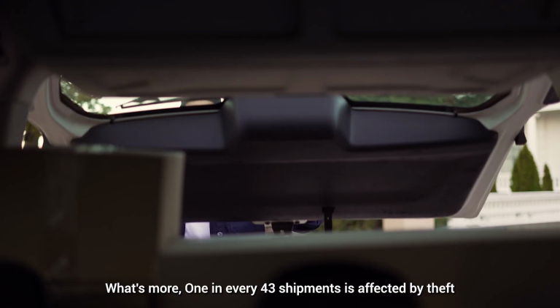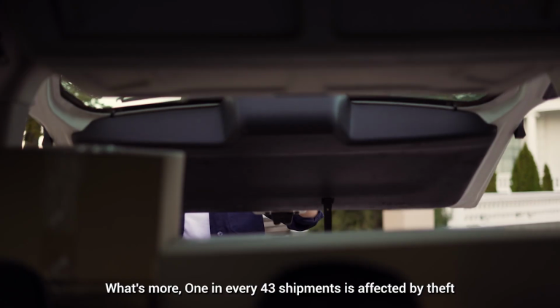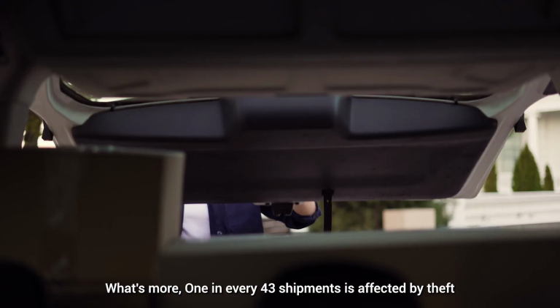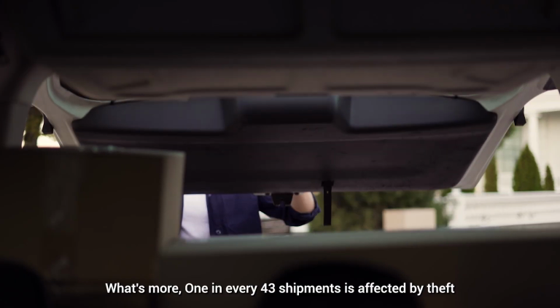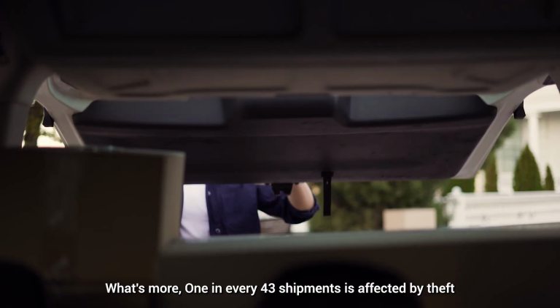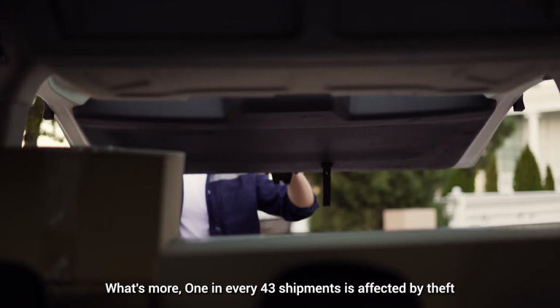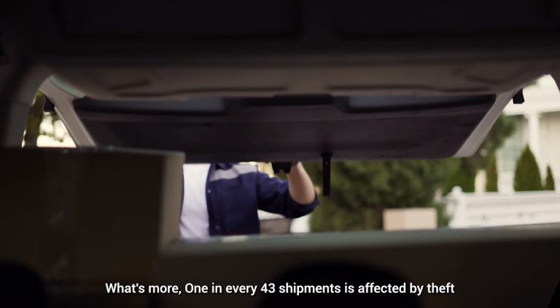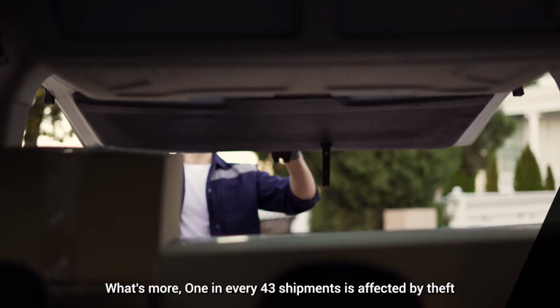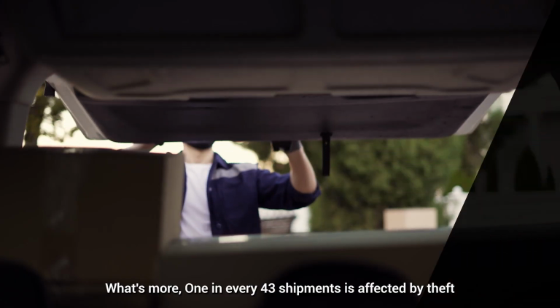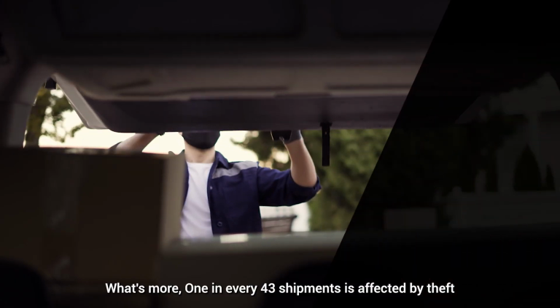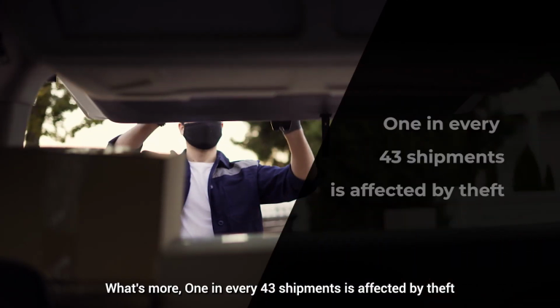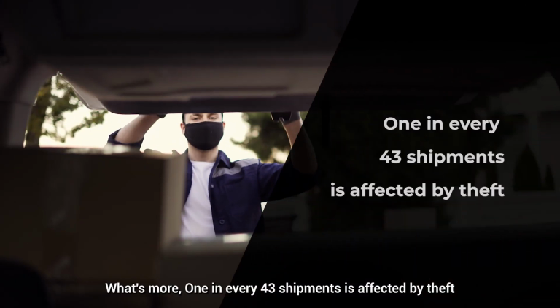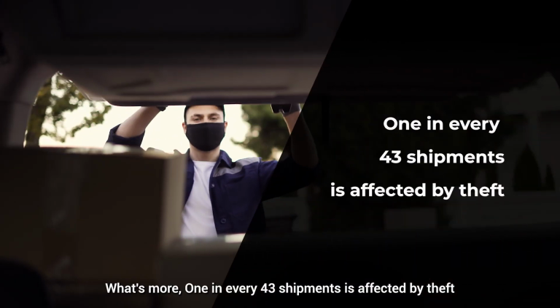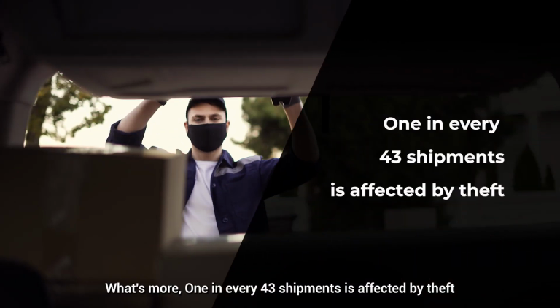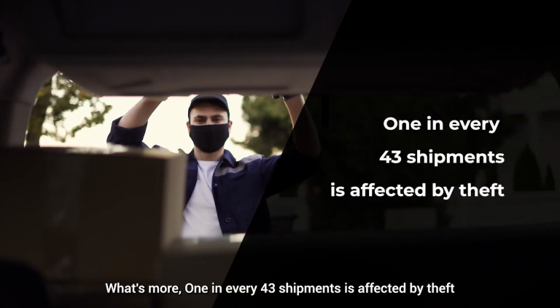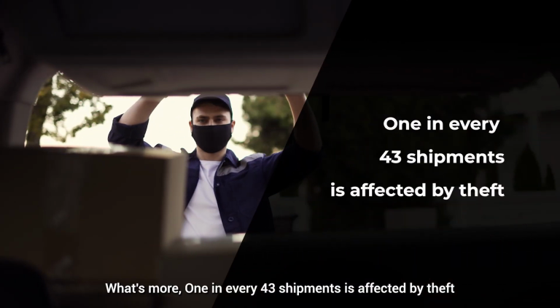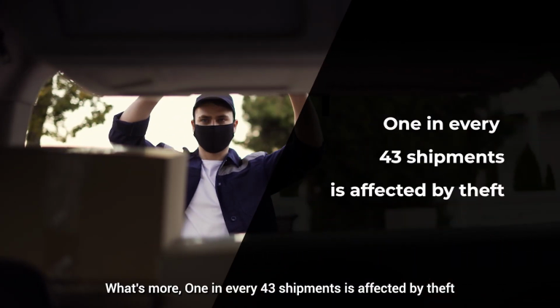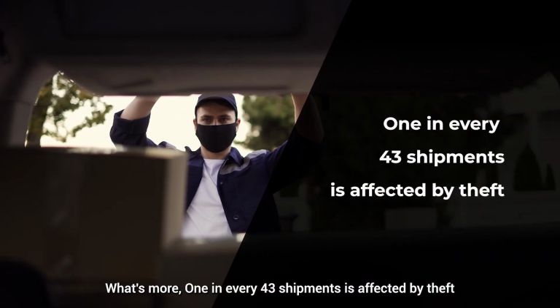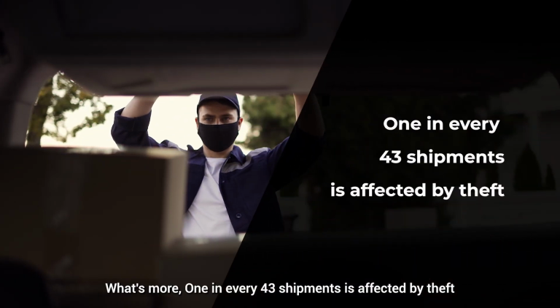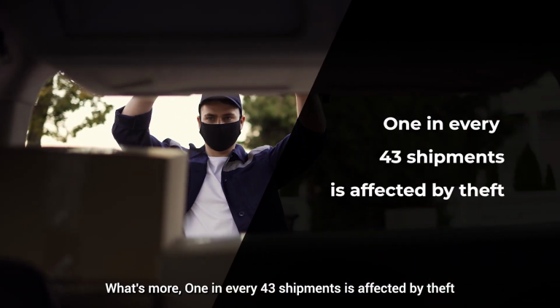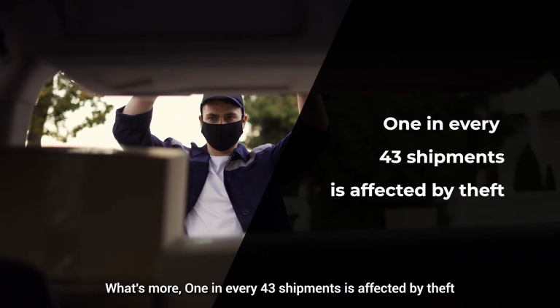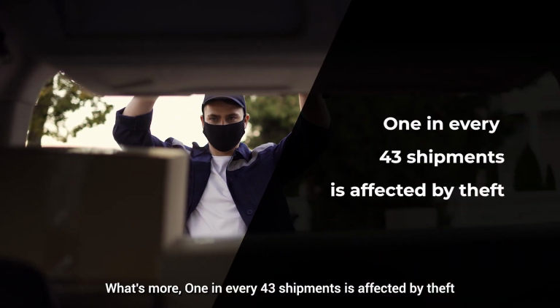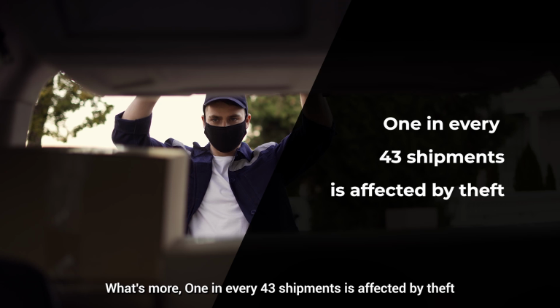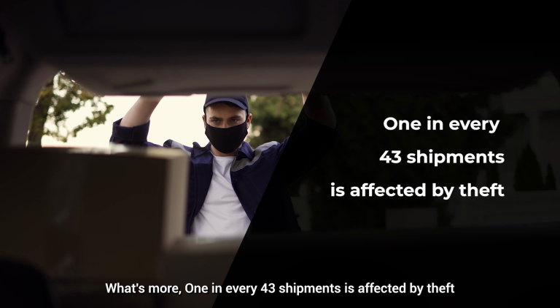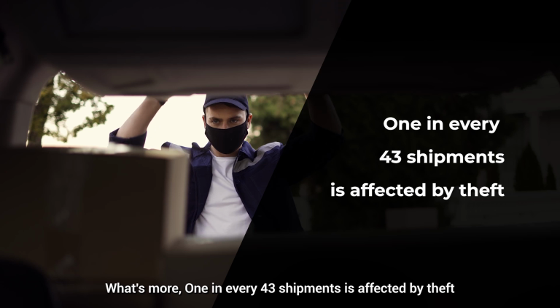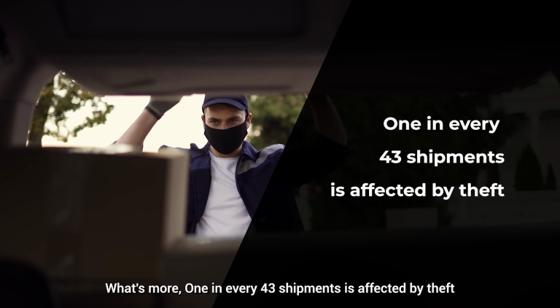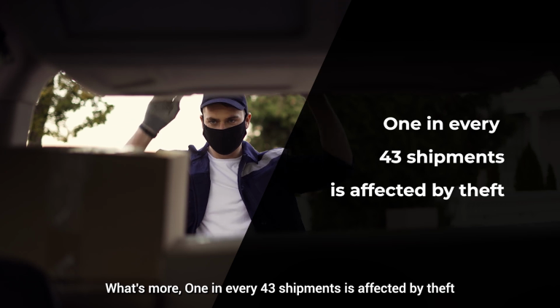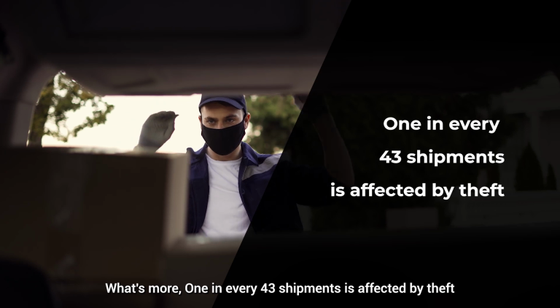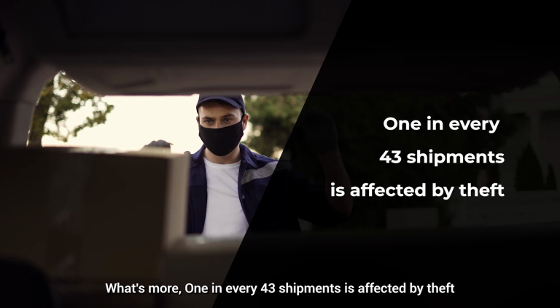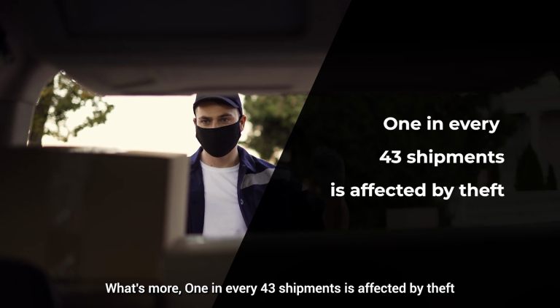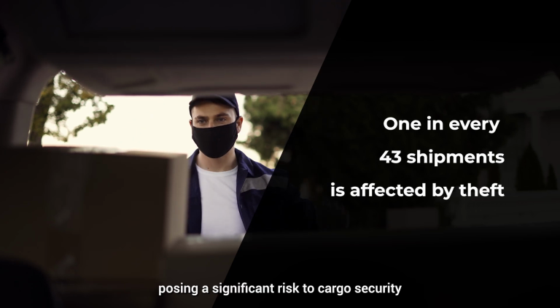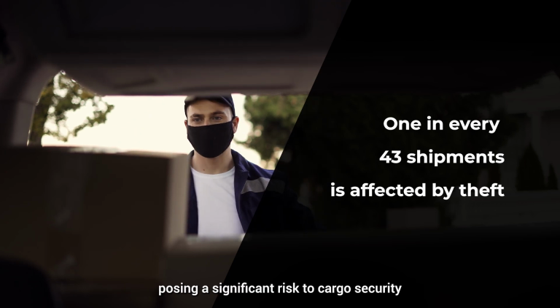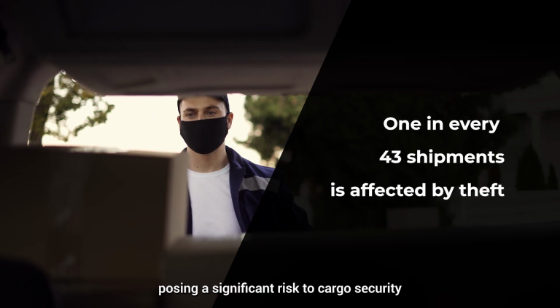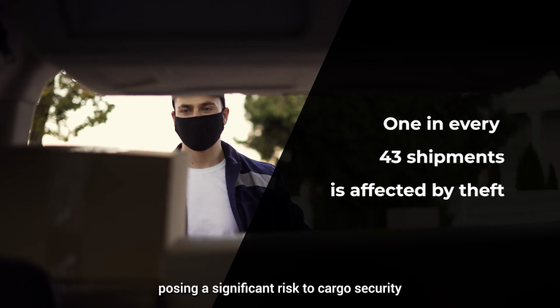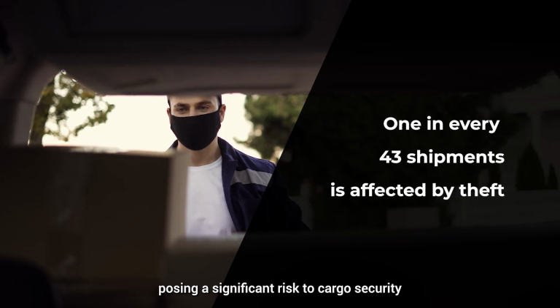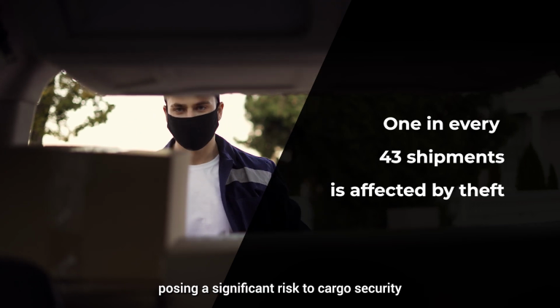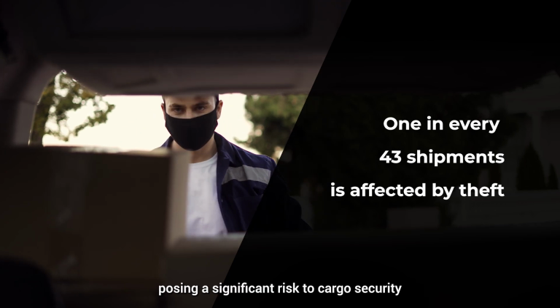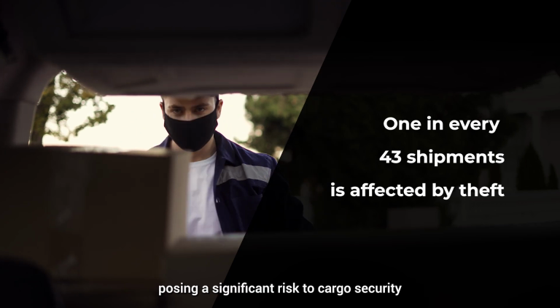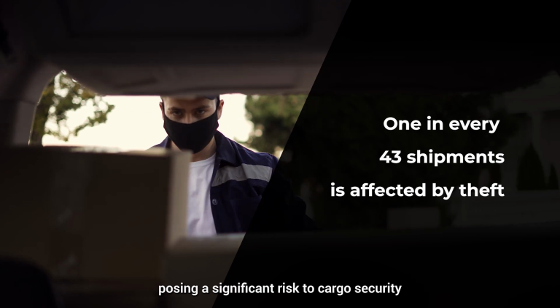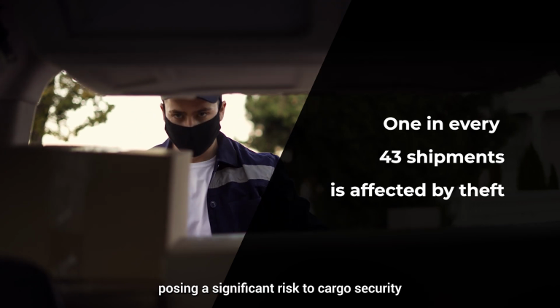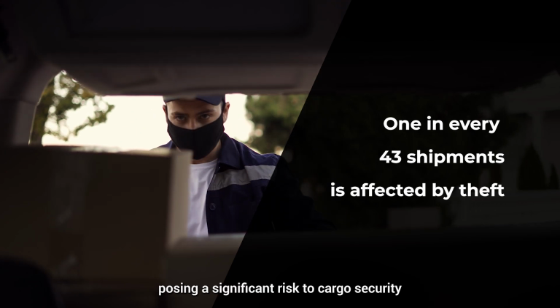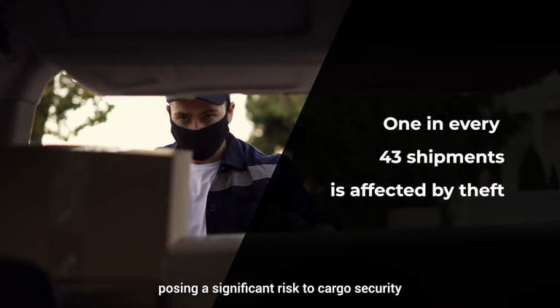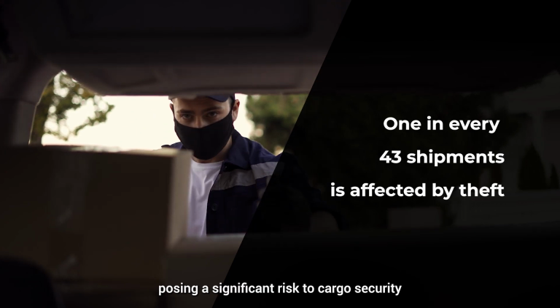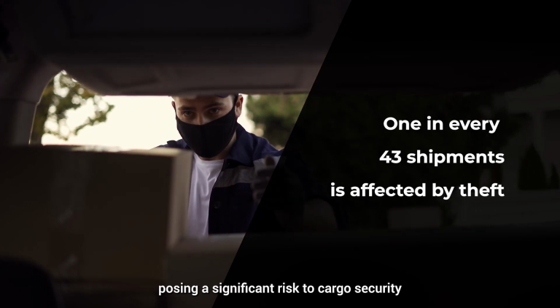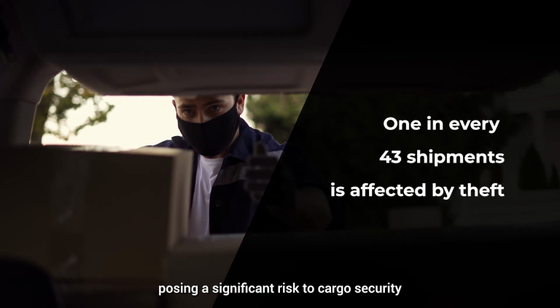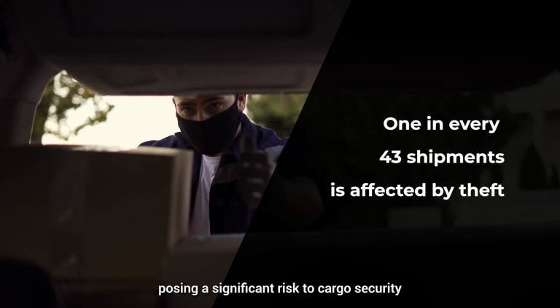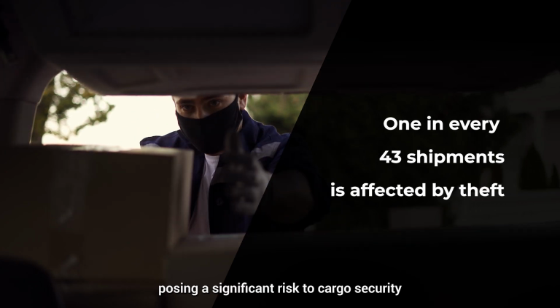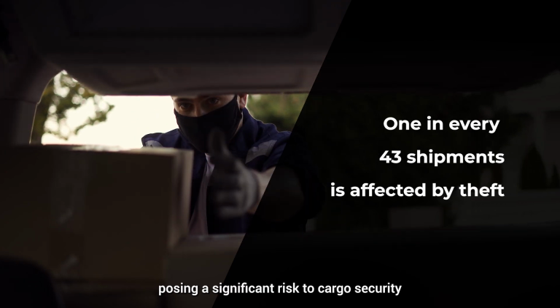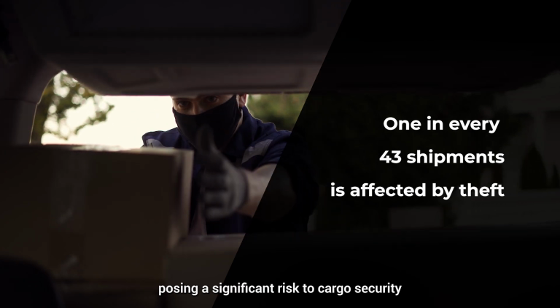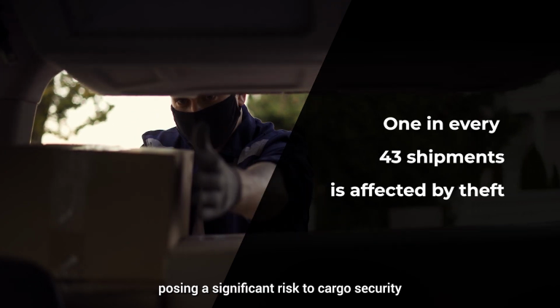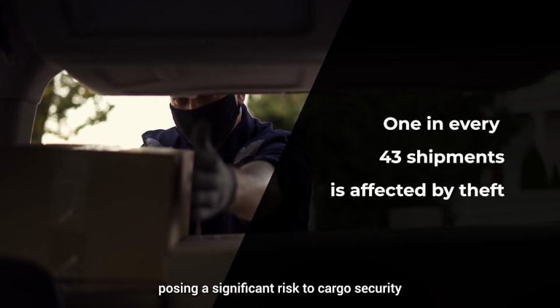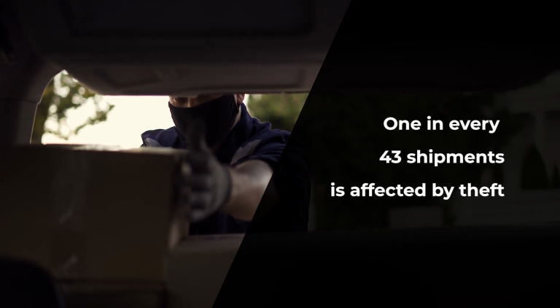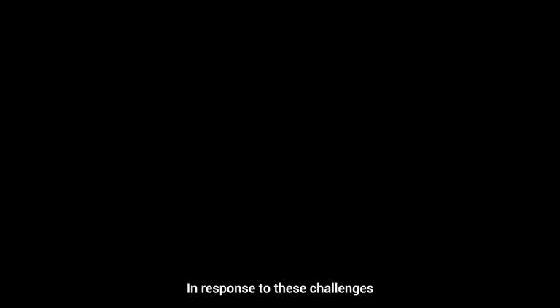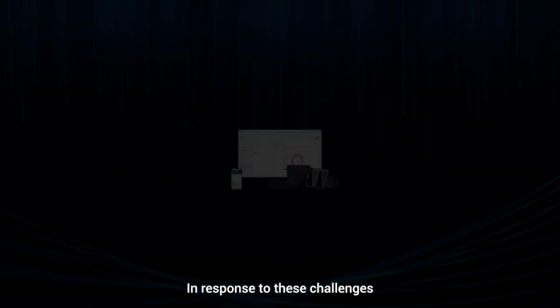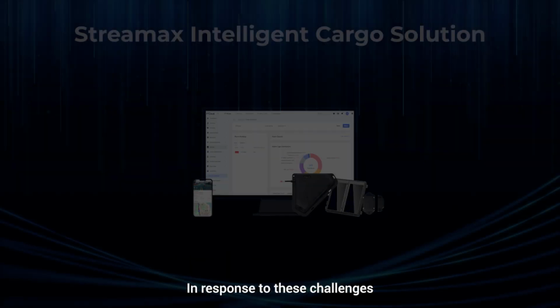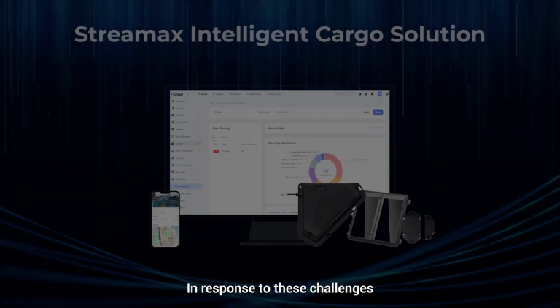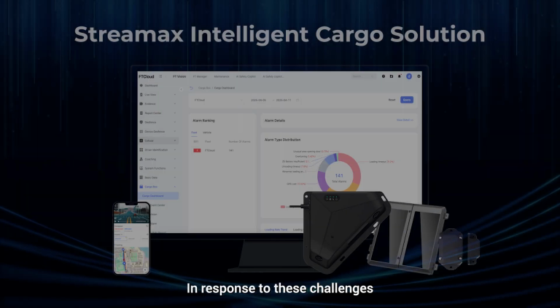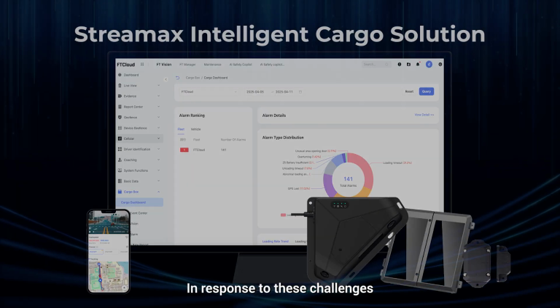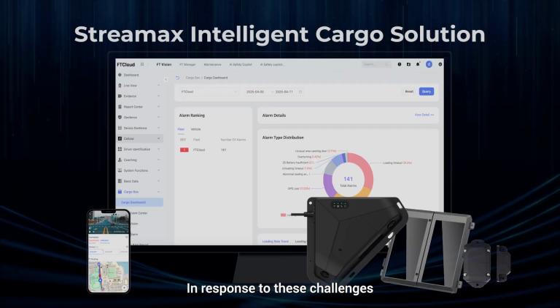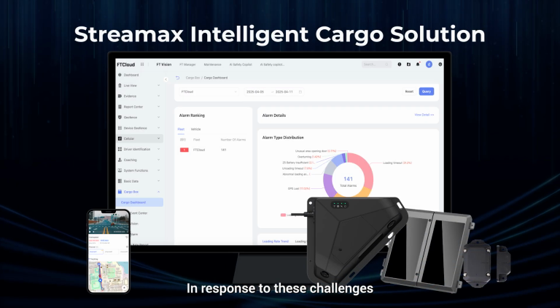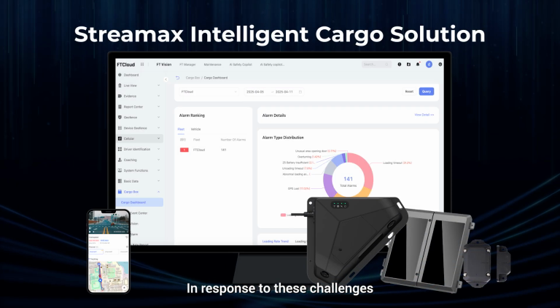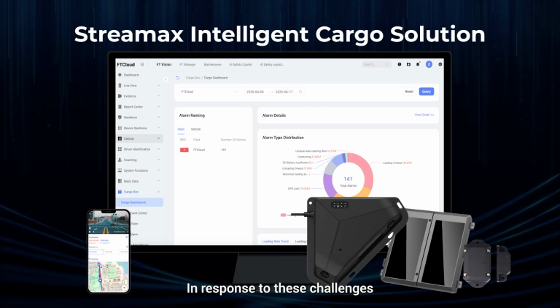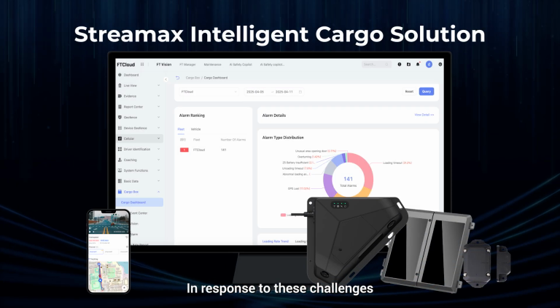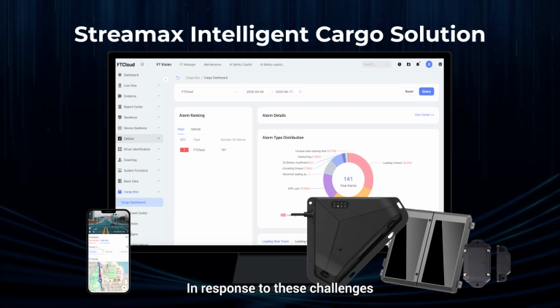What's more, 1 in every 43 shipments is affected by theft, posing a significant risk to cargo security. In response to these challenges, Streamax offers tailored solutions for the cargo management market.